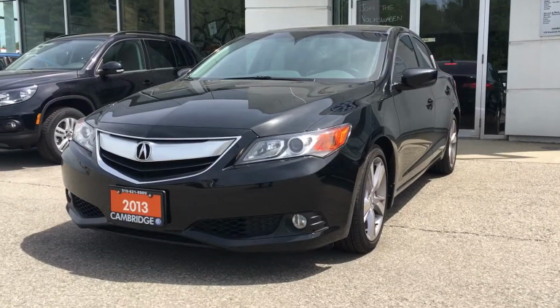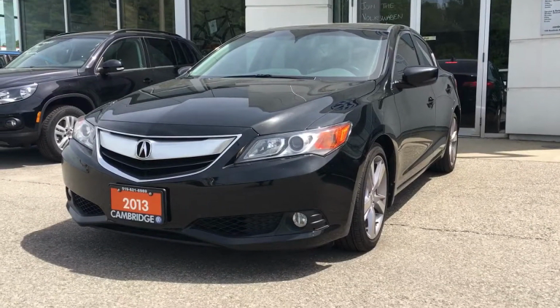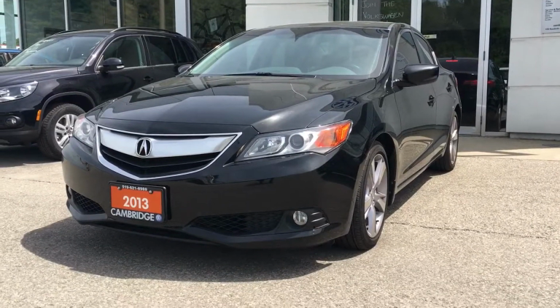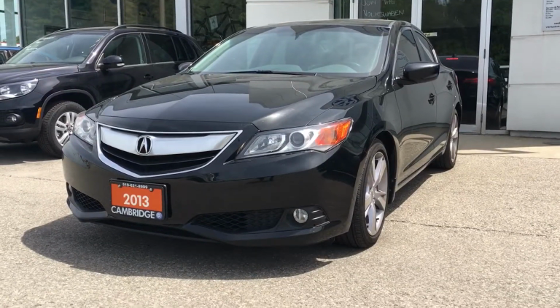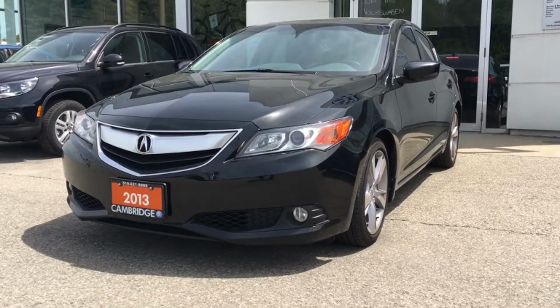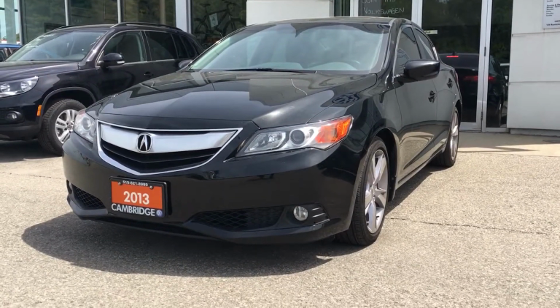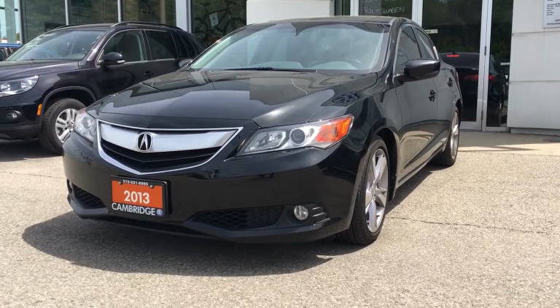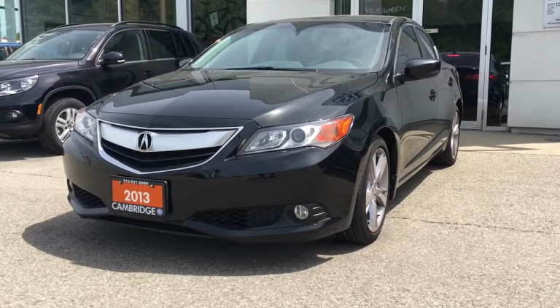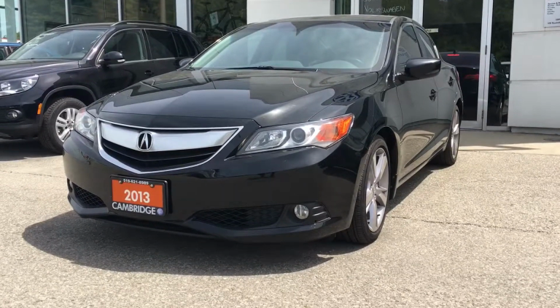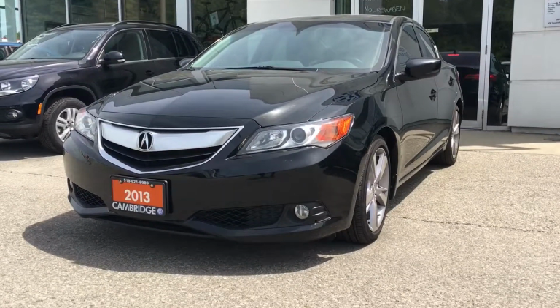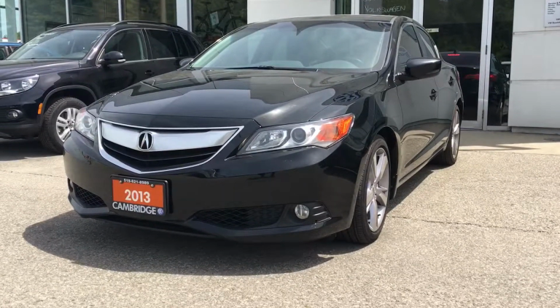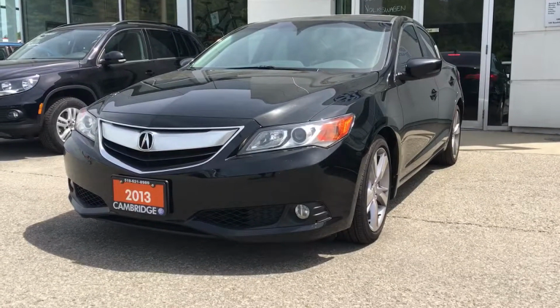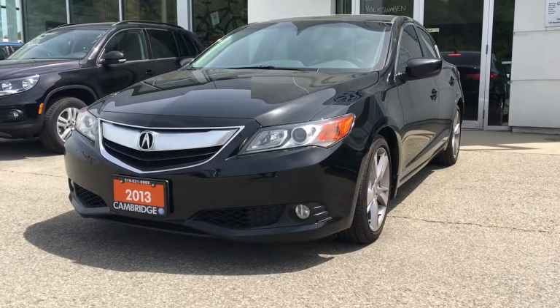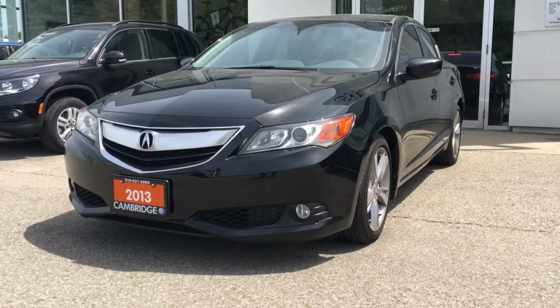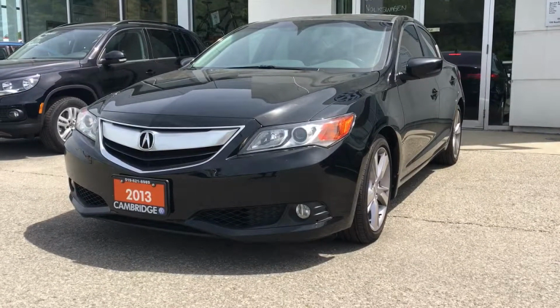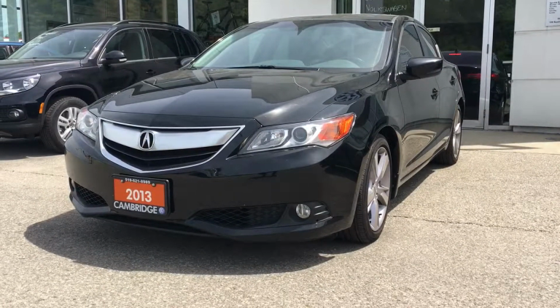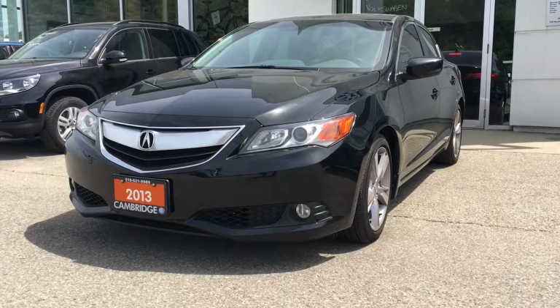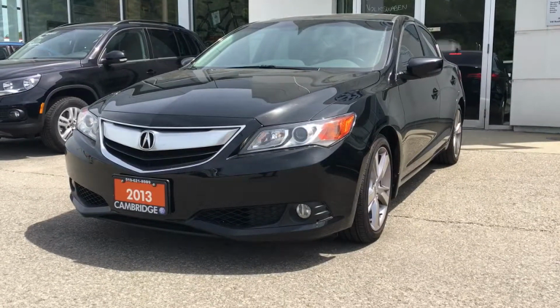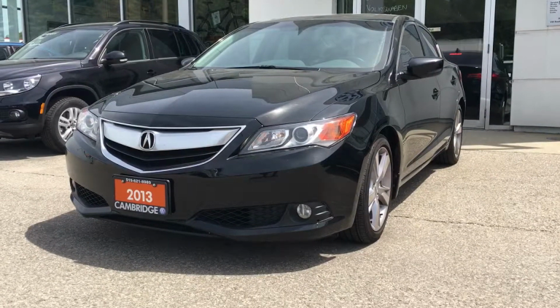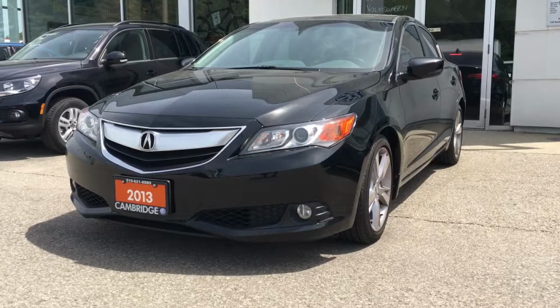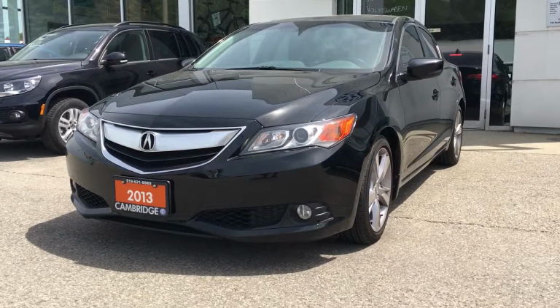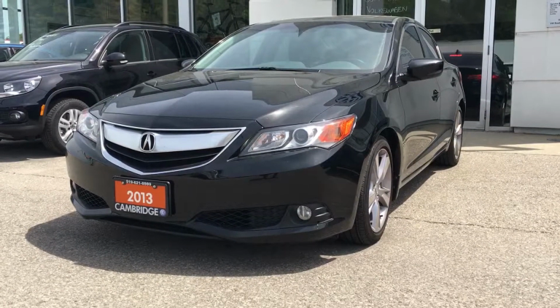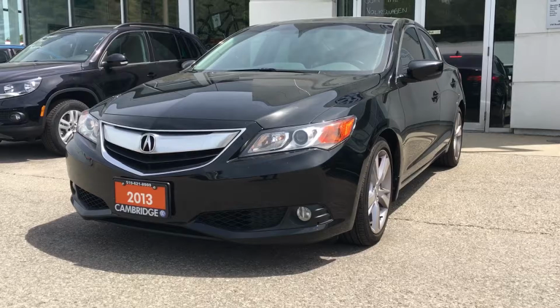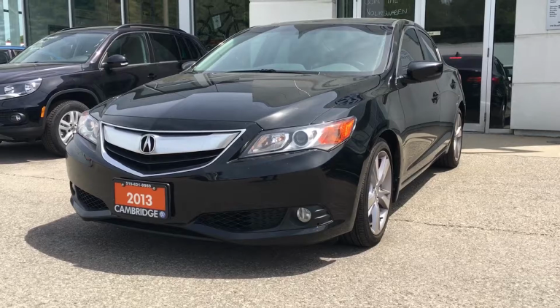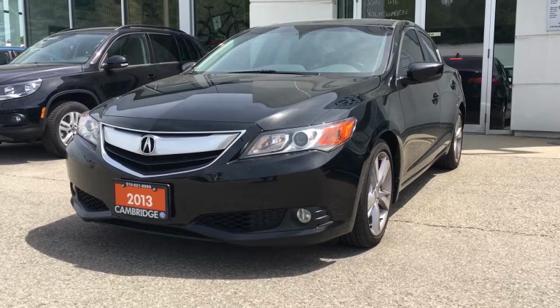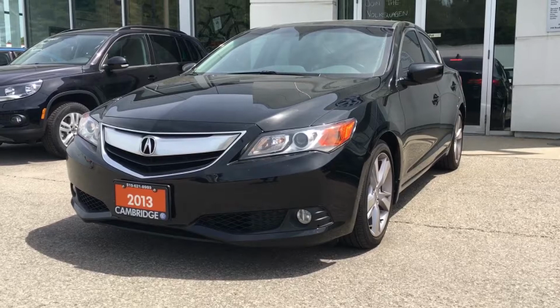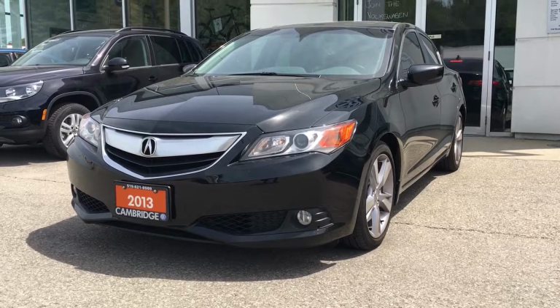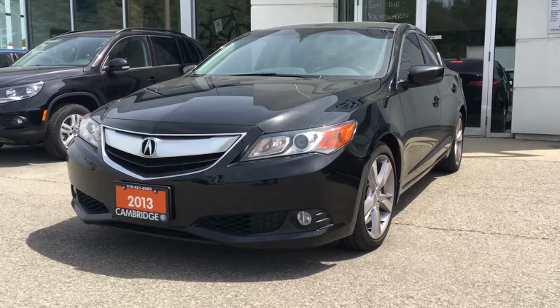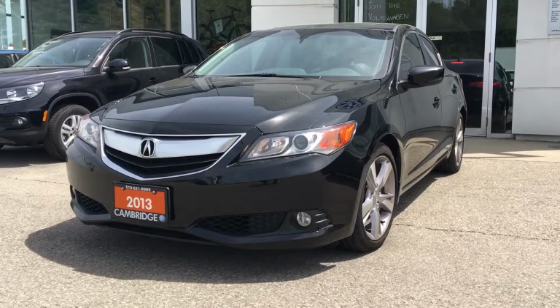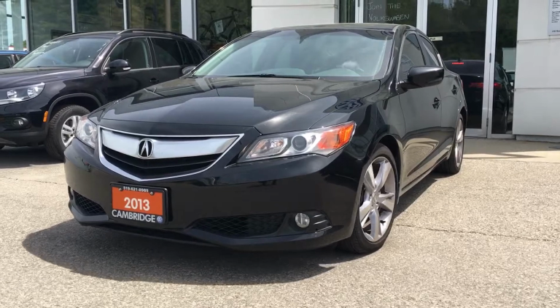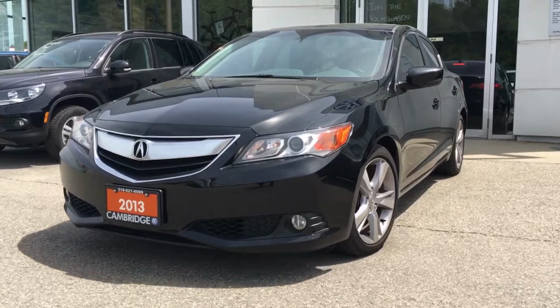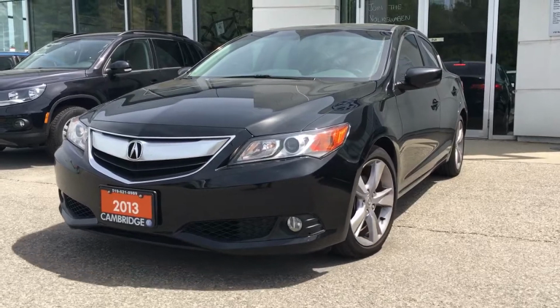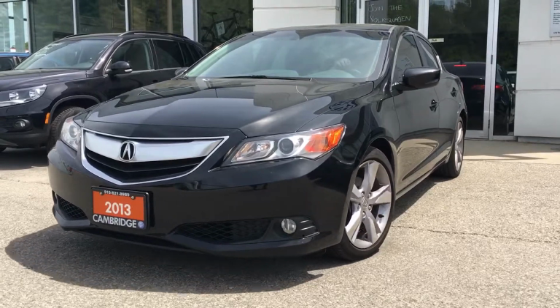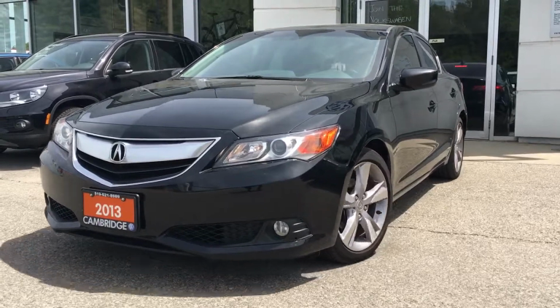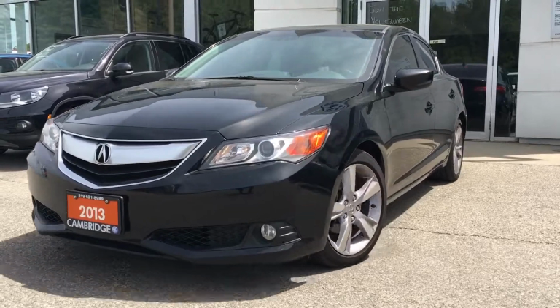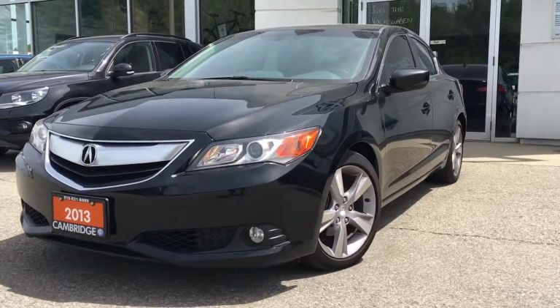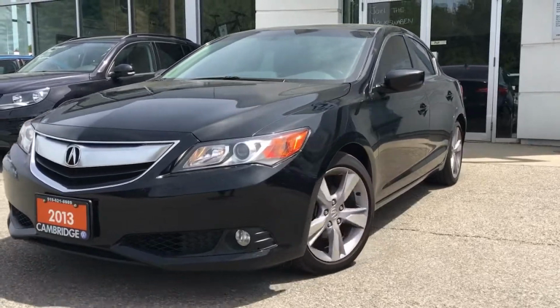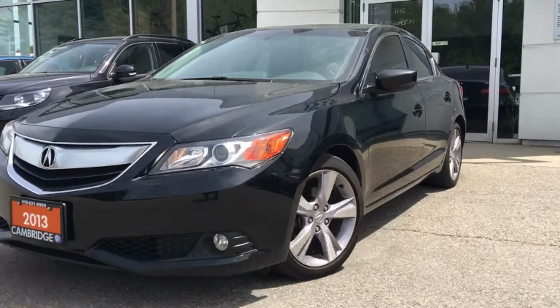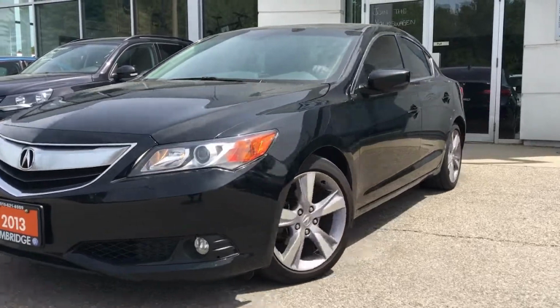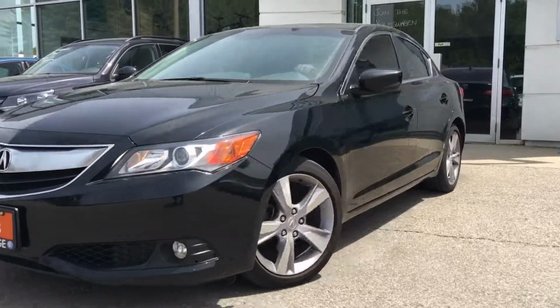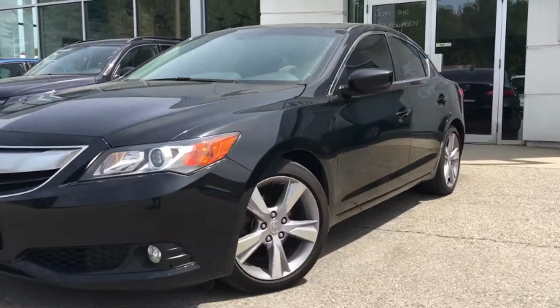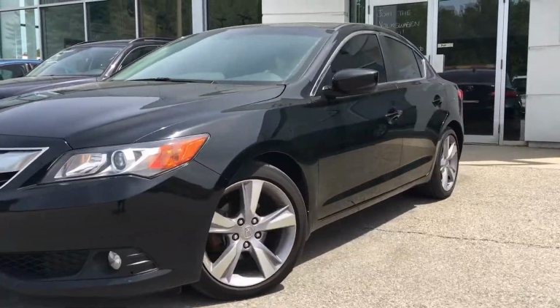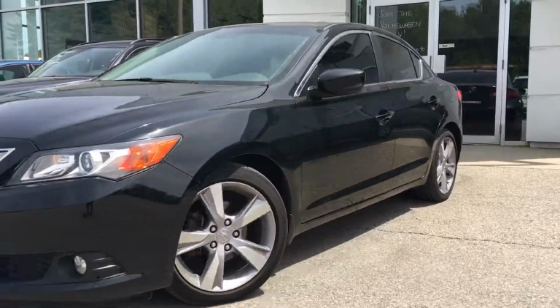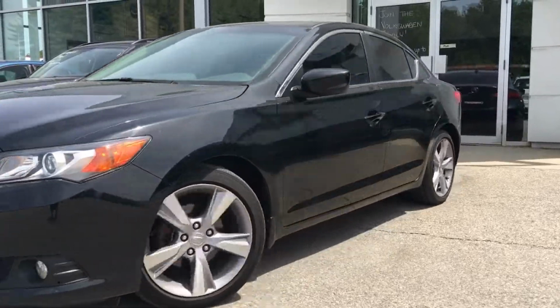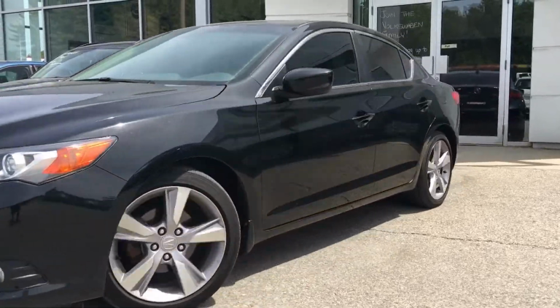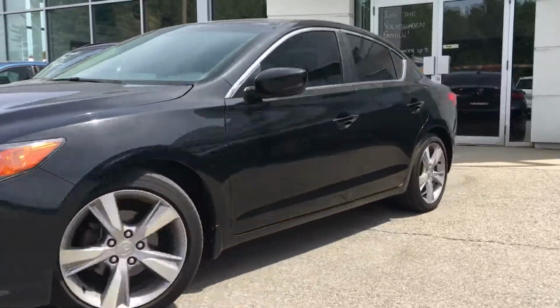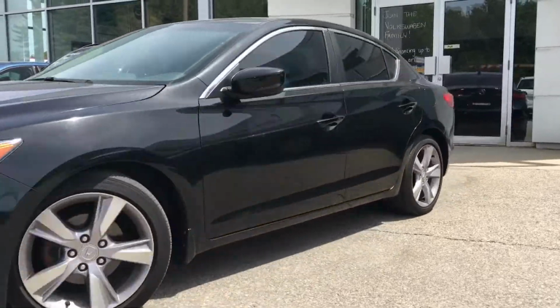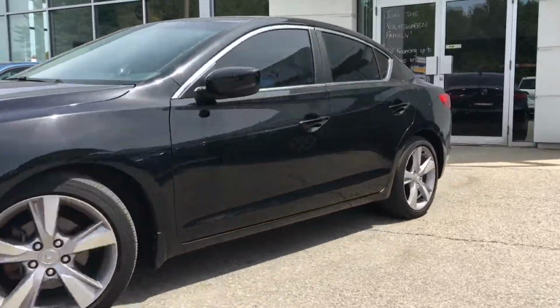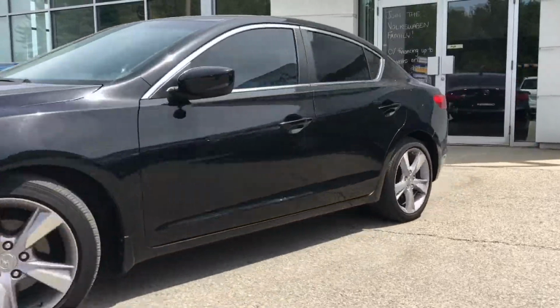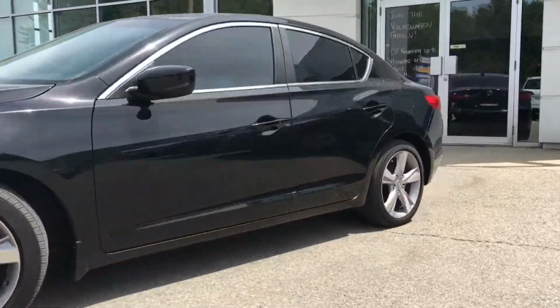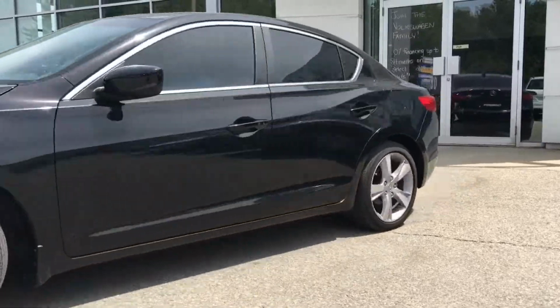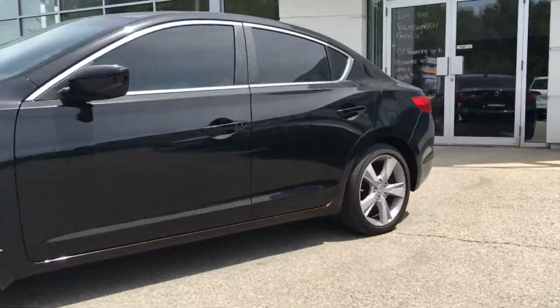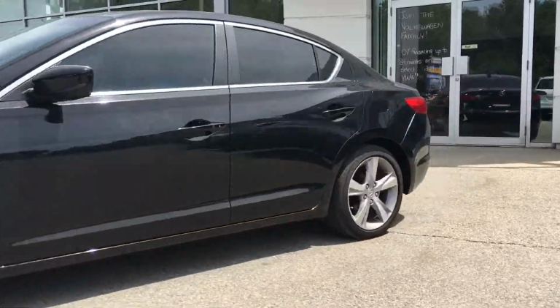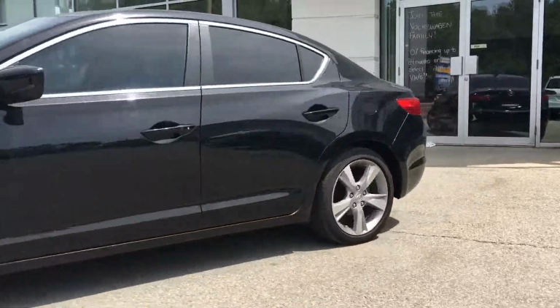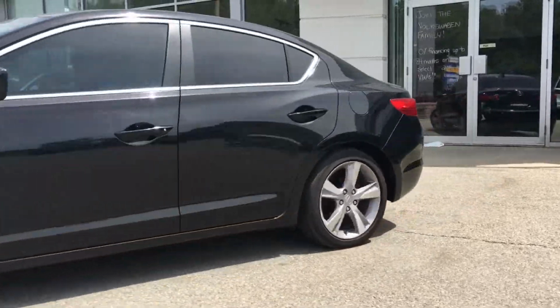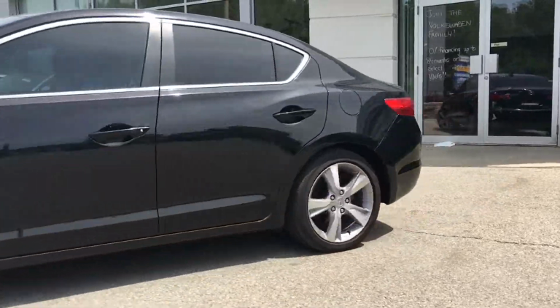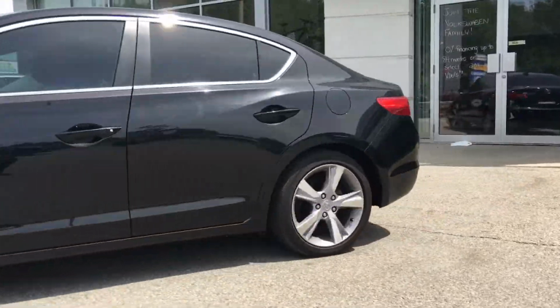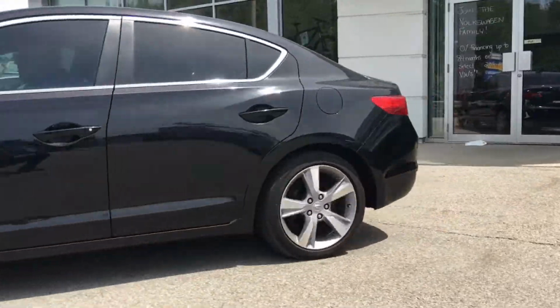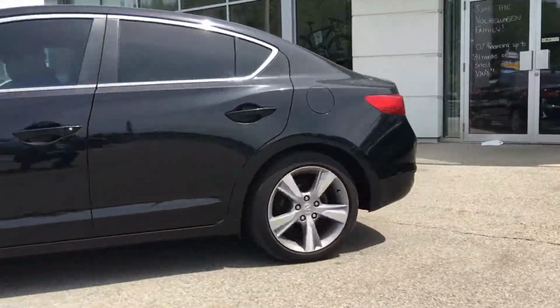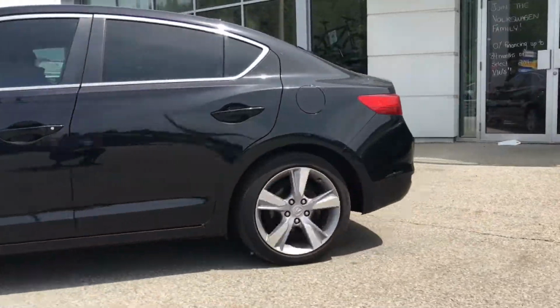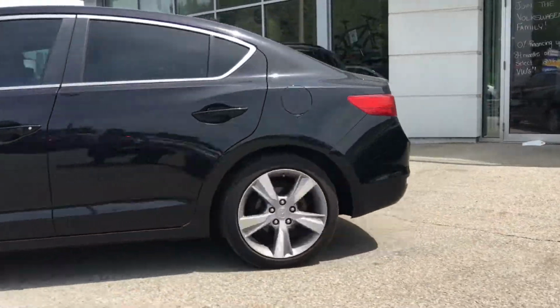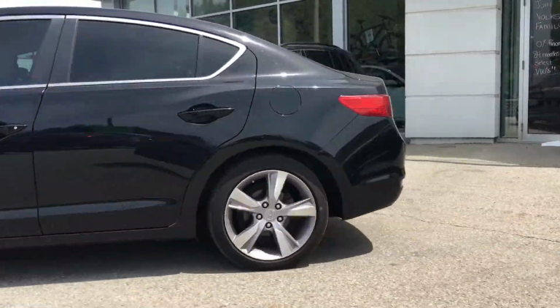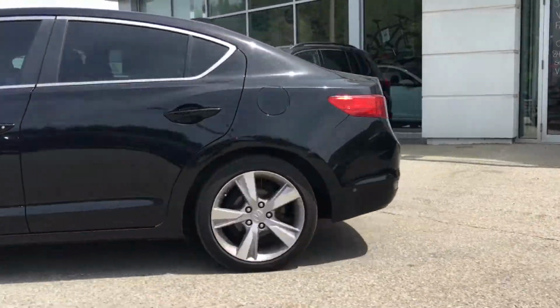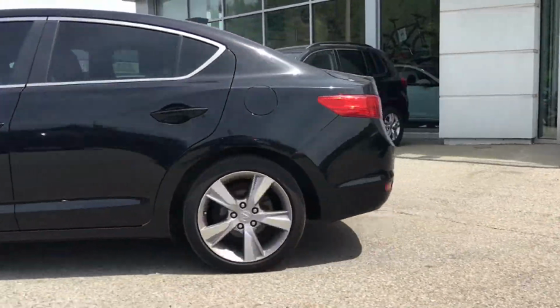Just remember, this vehicle is only $17,988 plus HST. Come on in before it drives away.